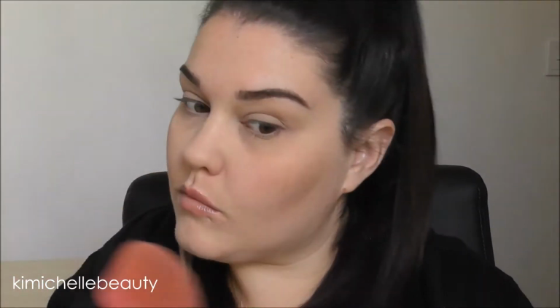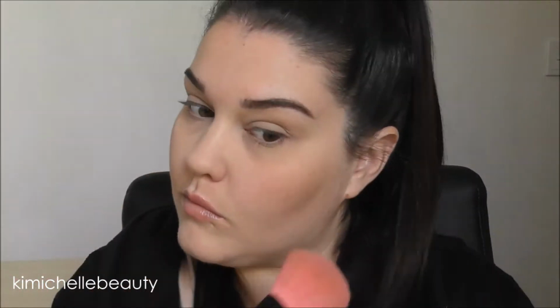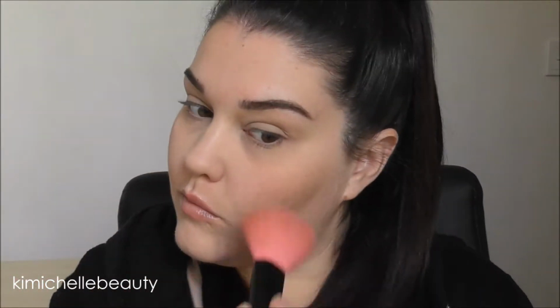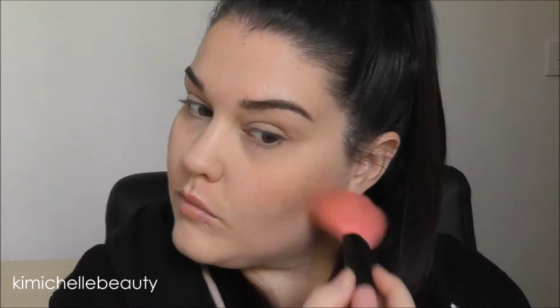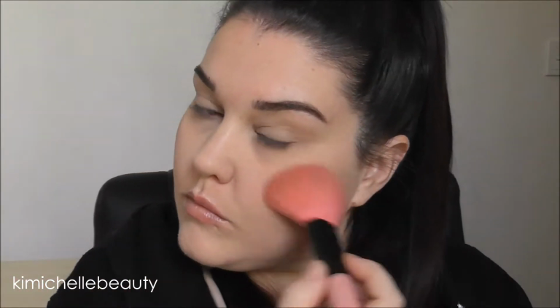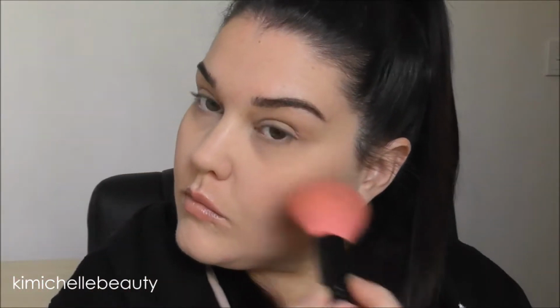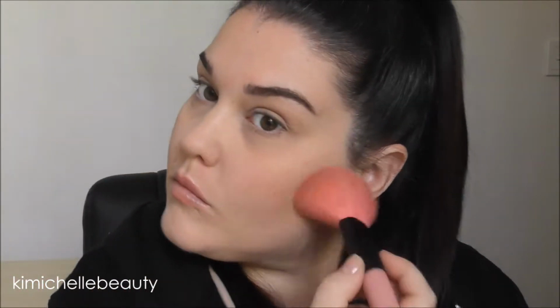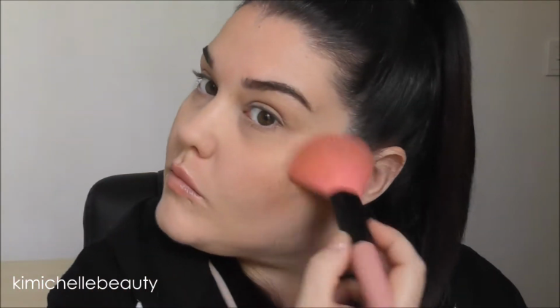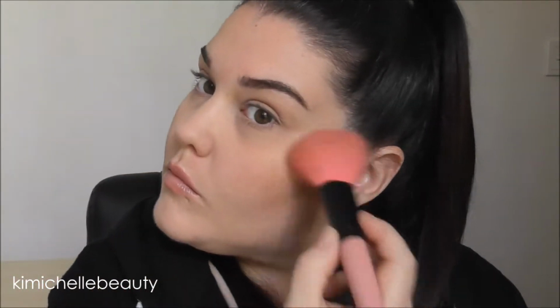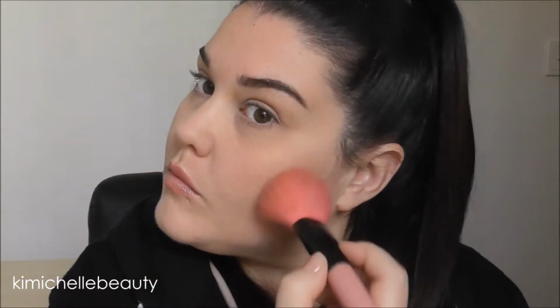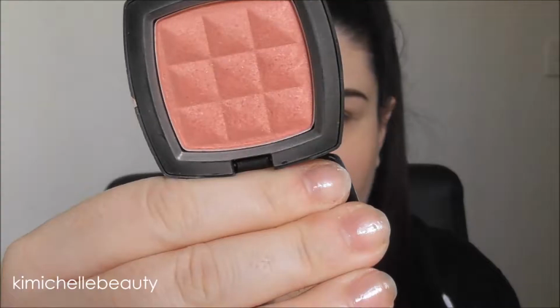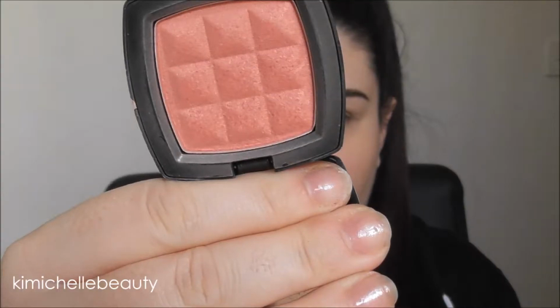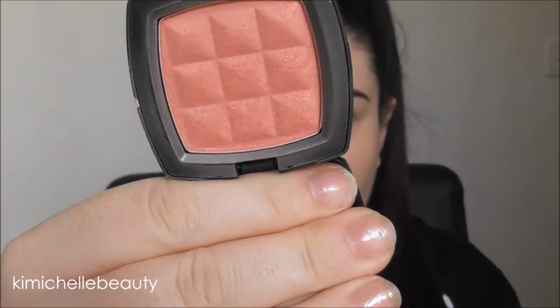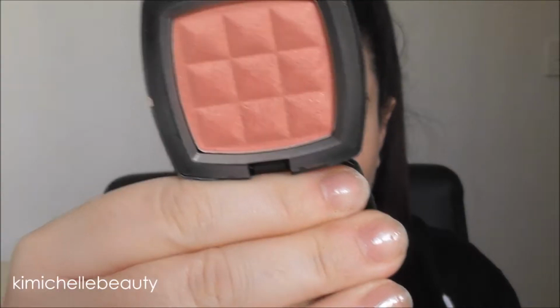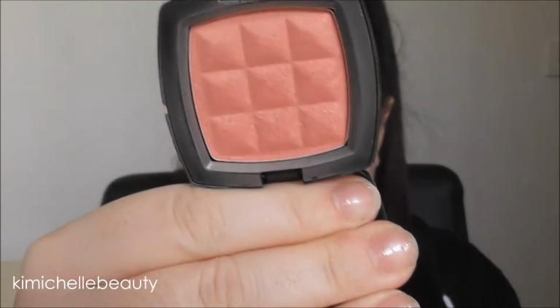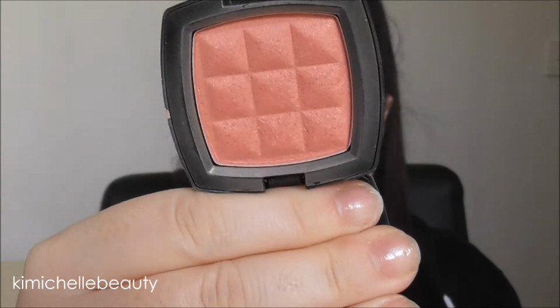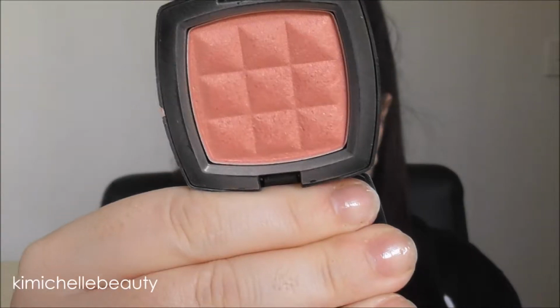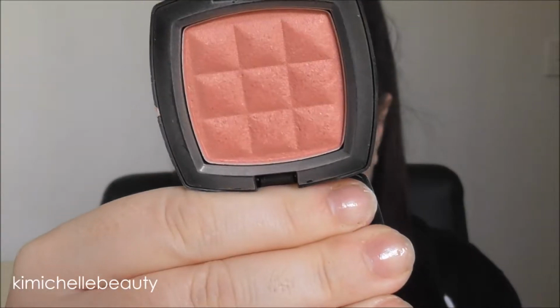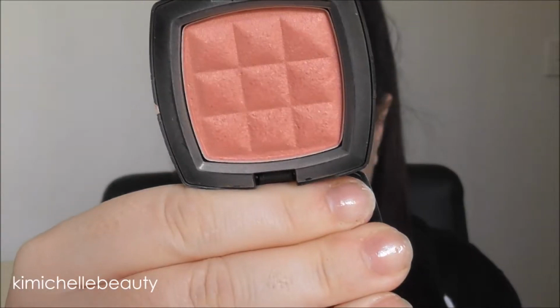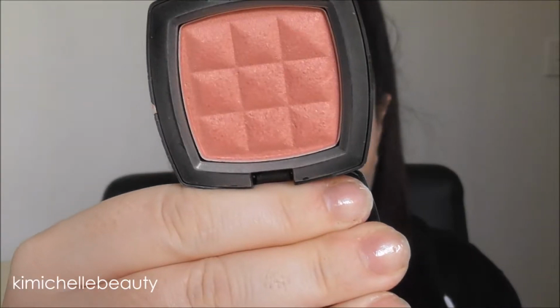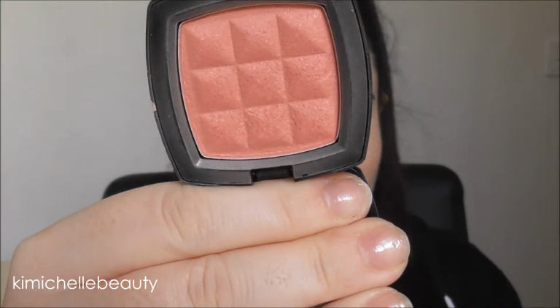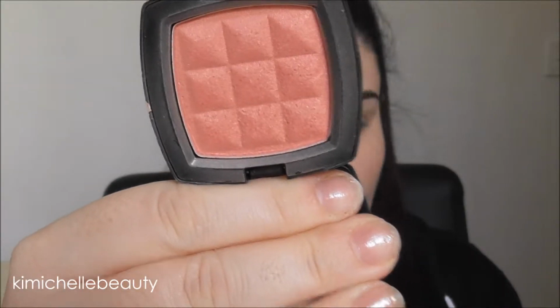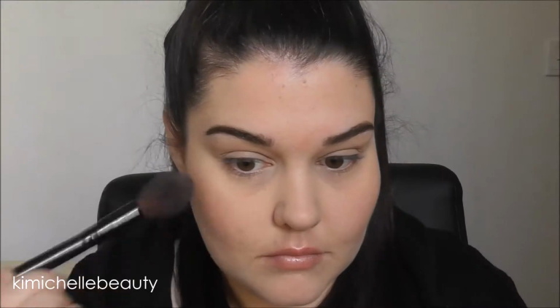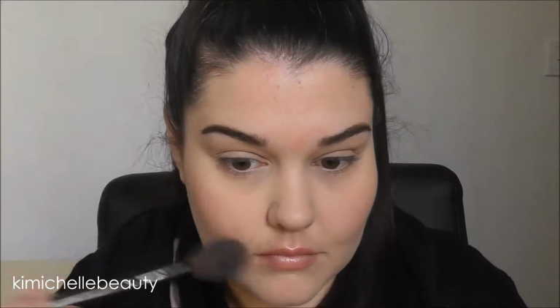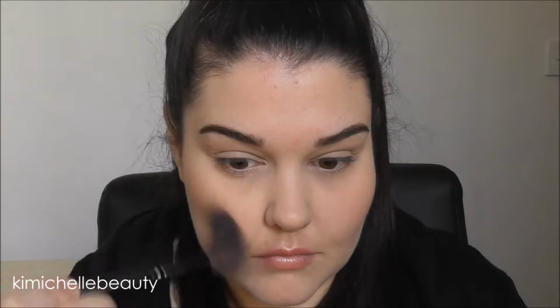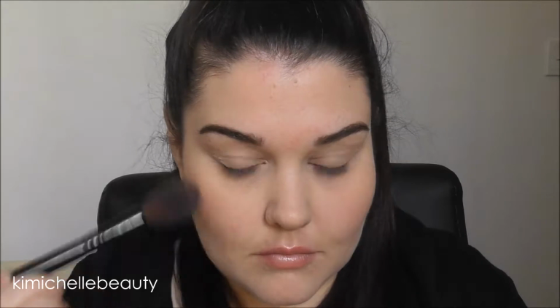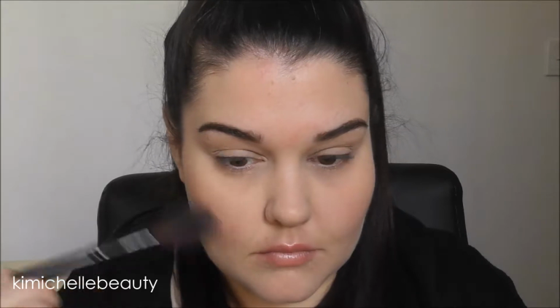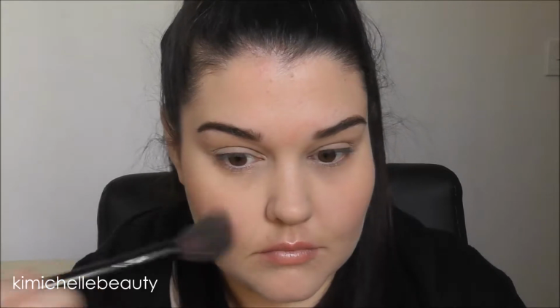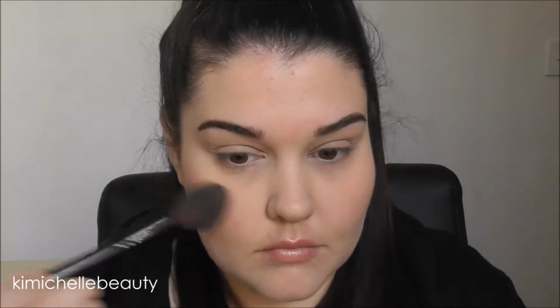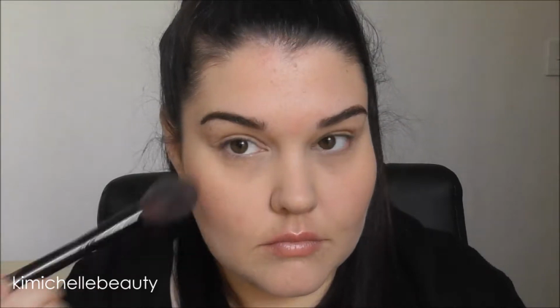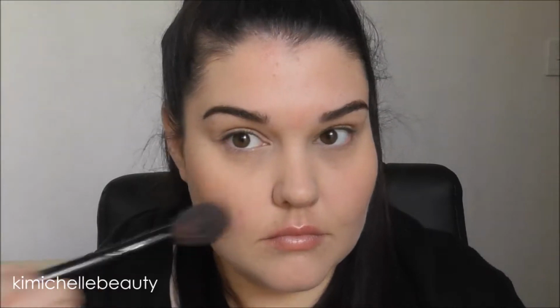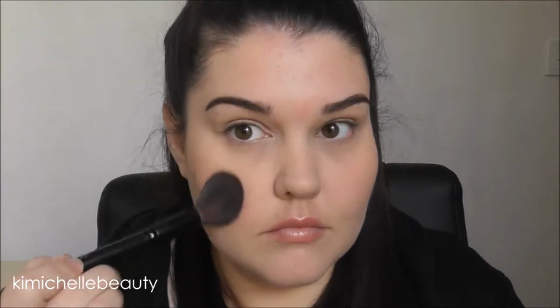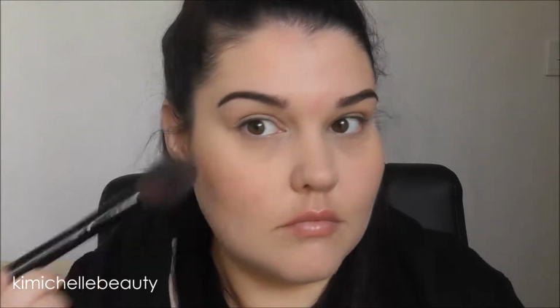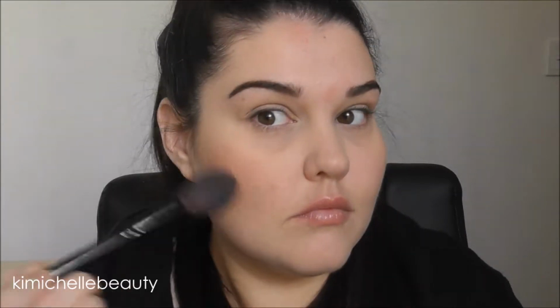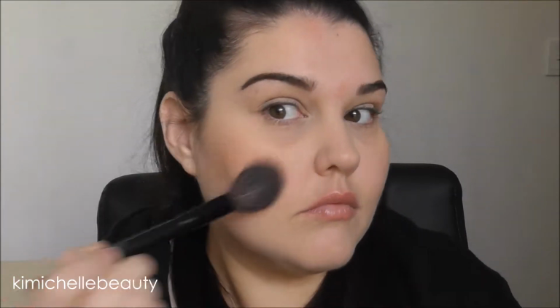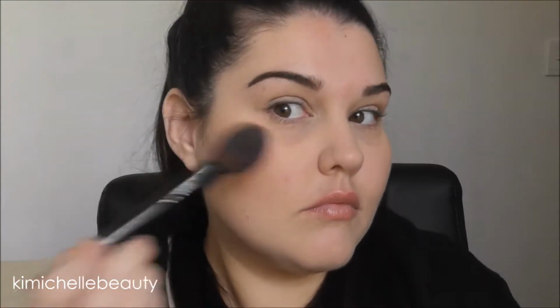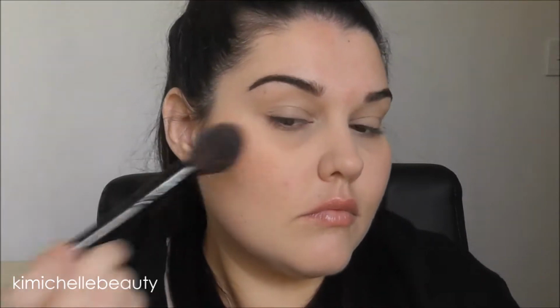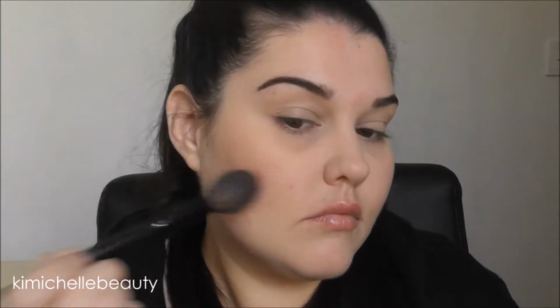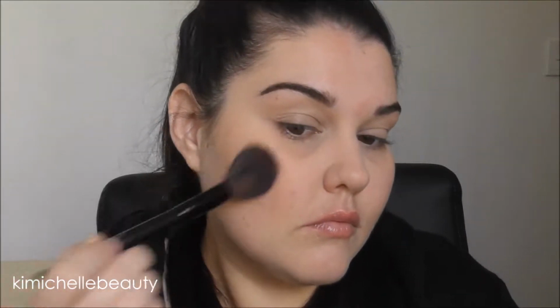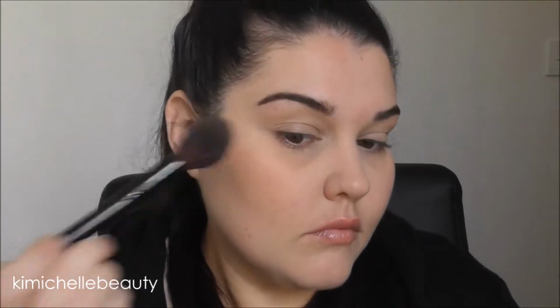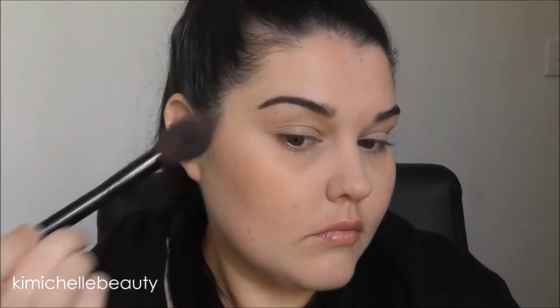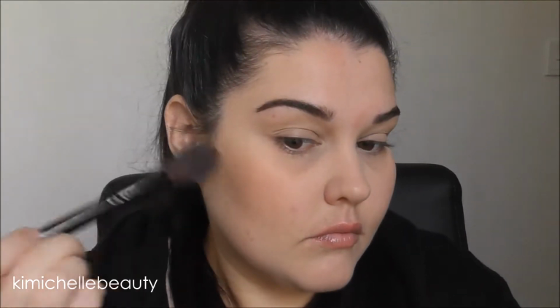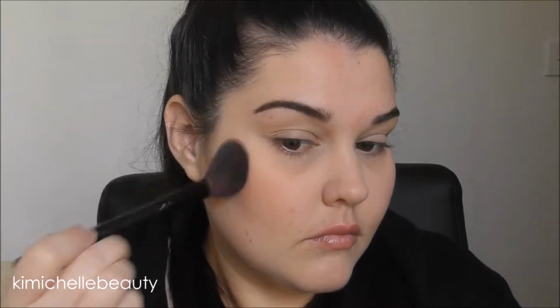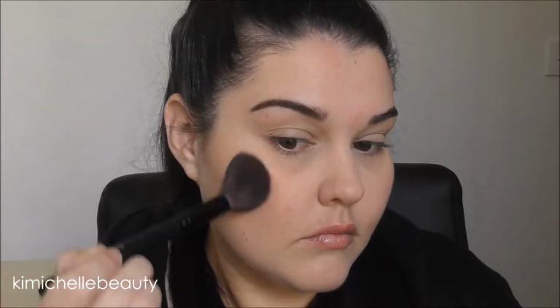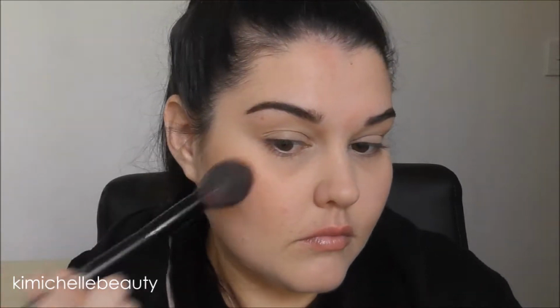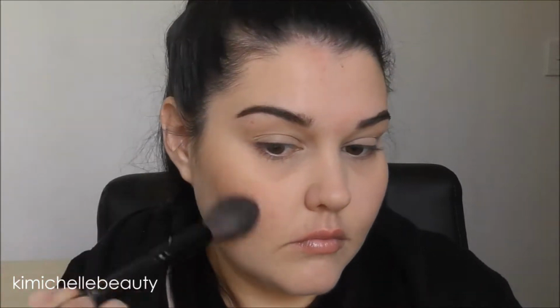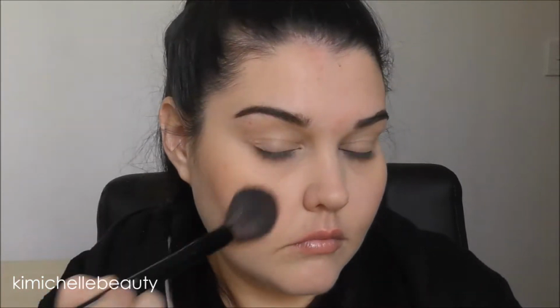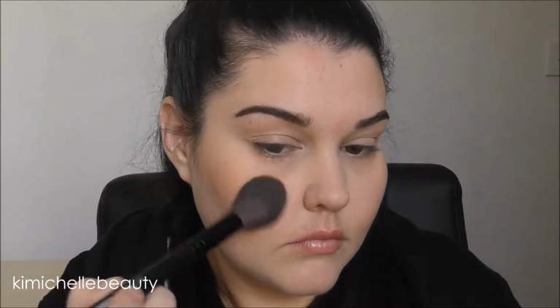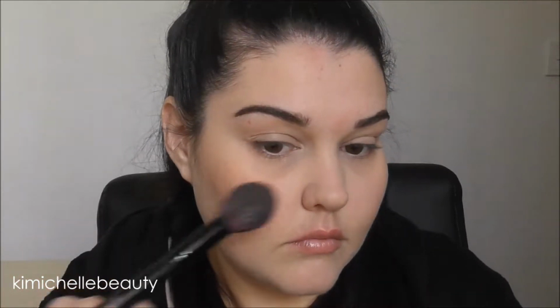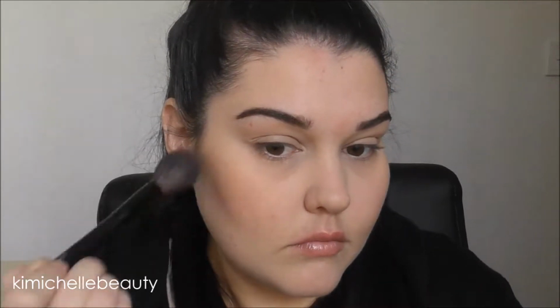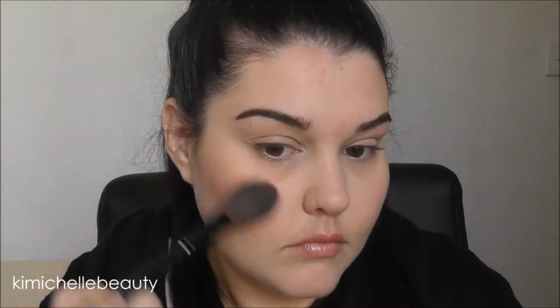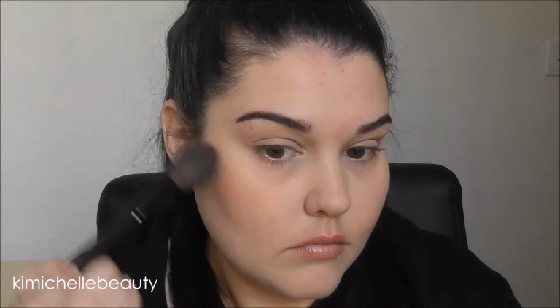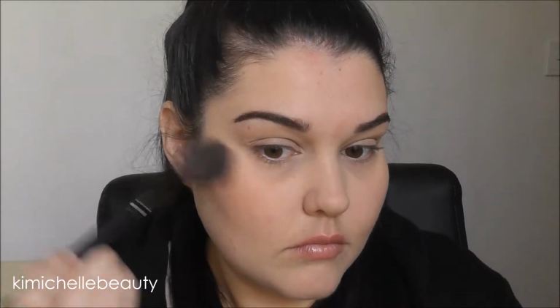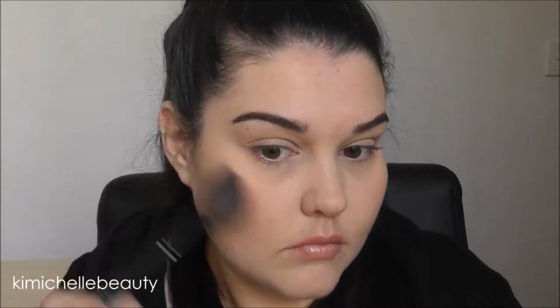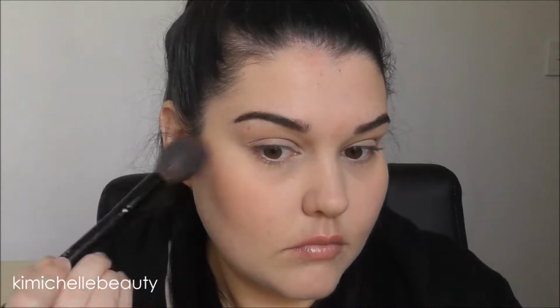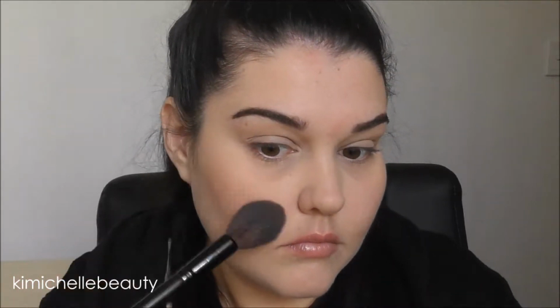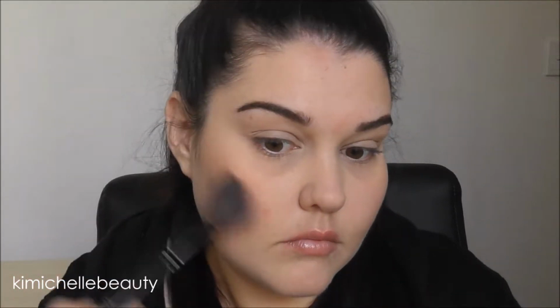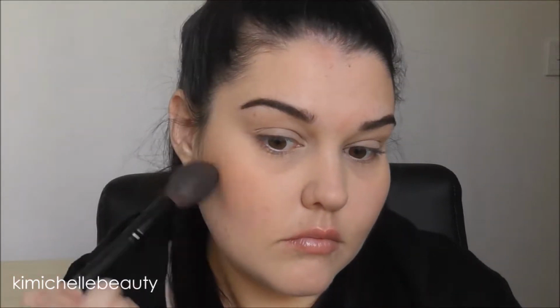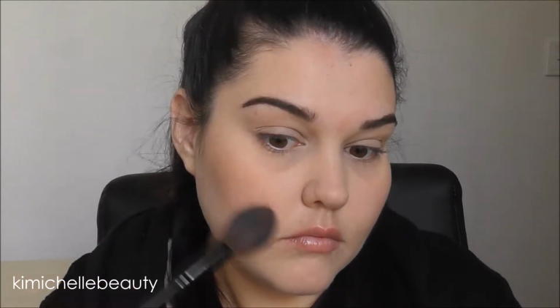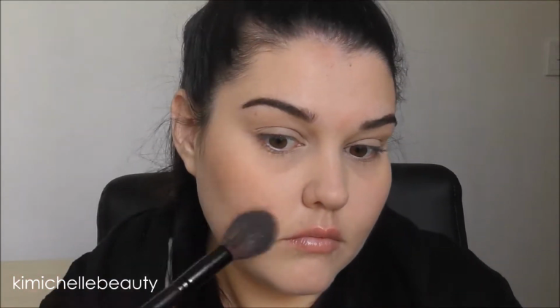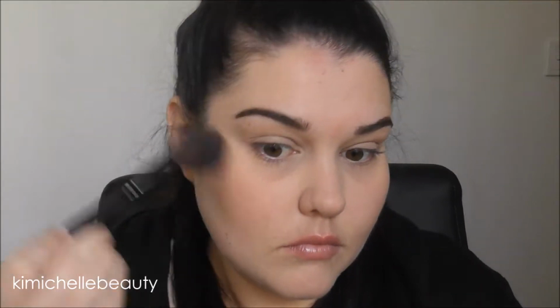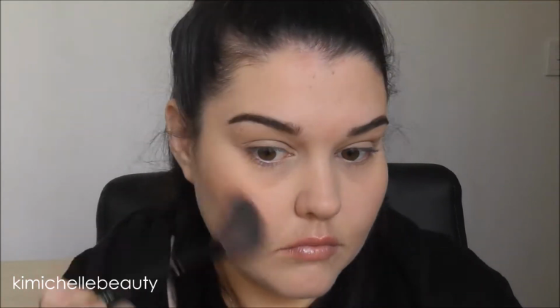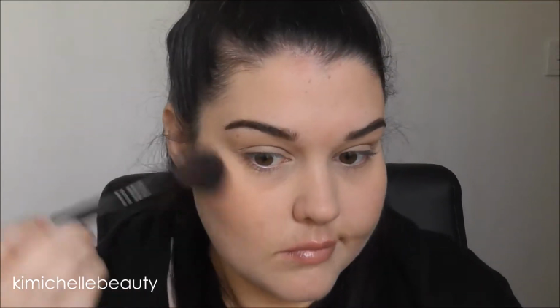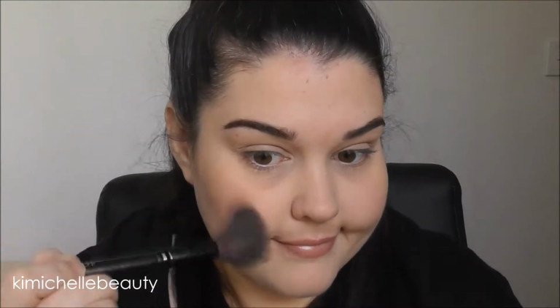To add a bit of colour back onto the skin I'm going to use the NYX Blush in the shade Pinched and I'm just going to apply that to the apples of my cheeks and just blend it backwards.